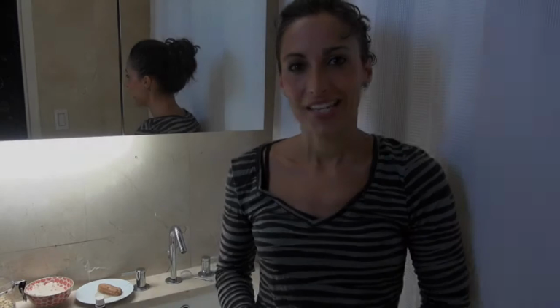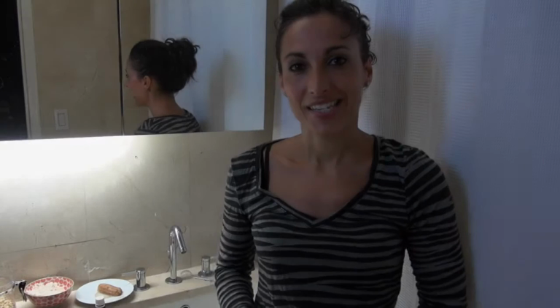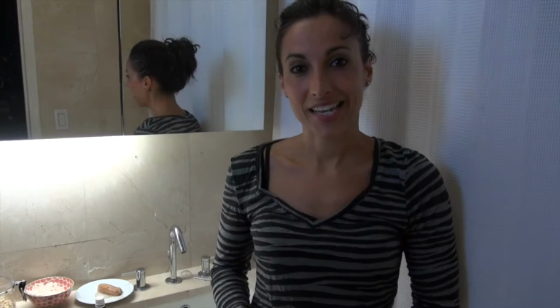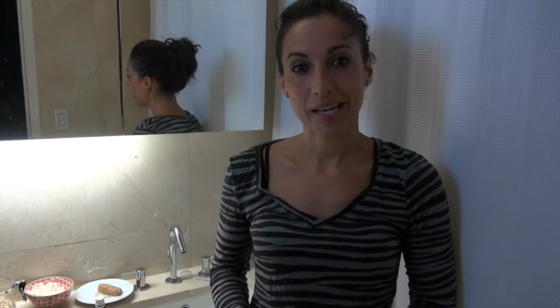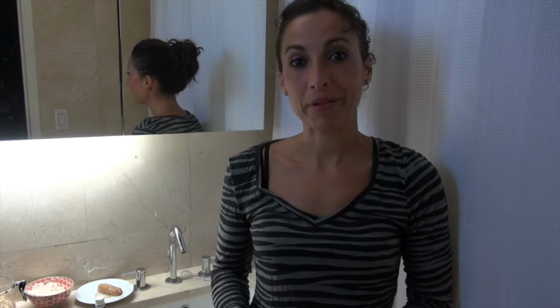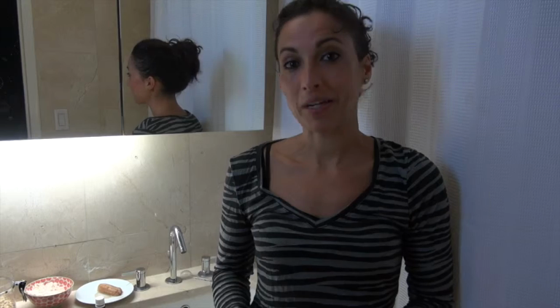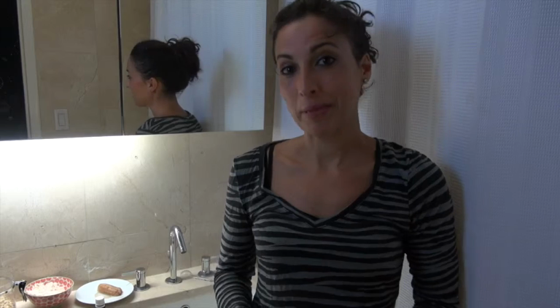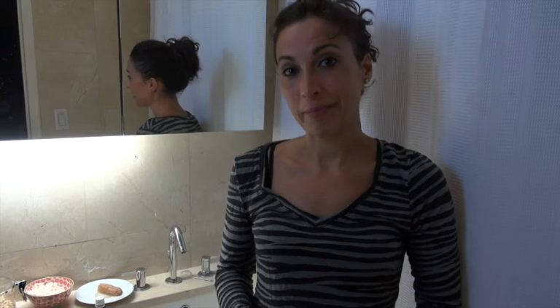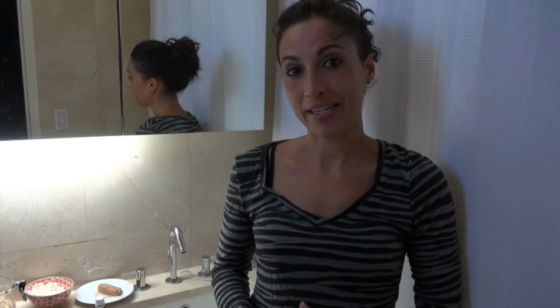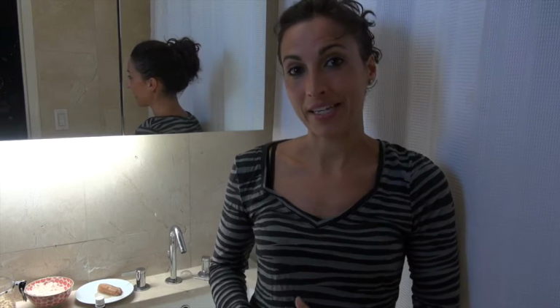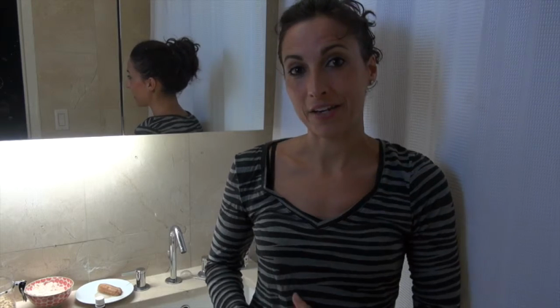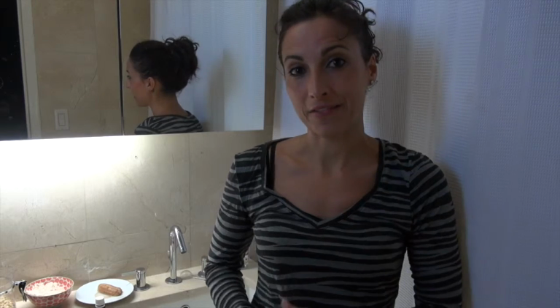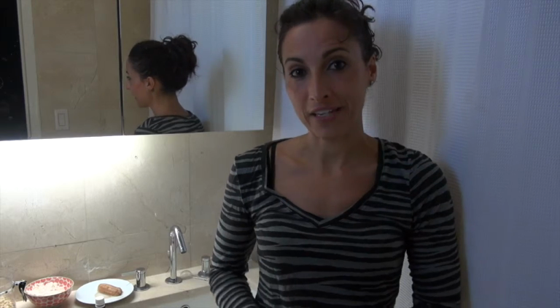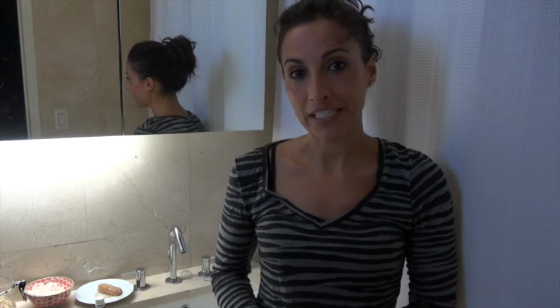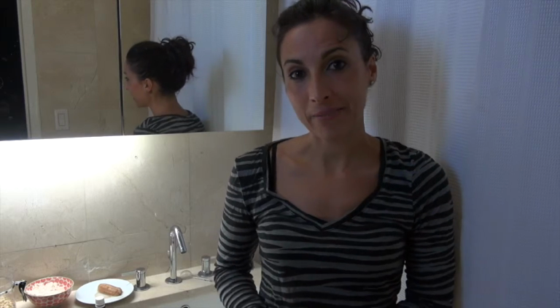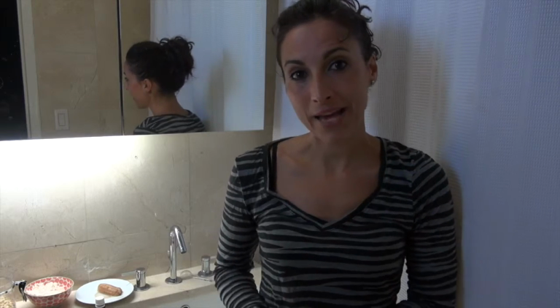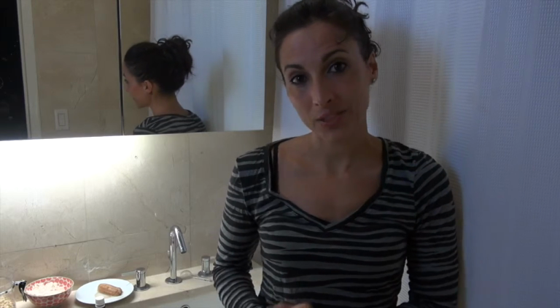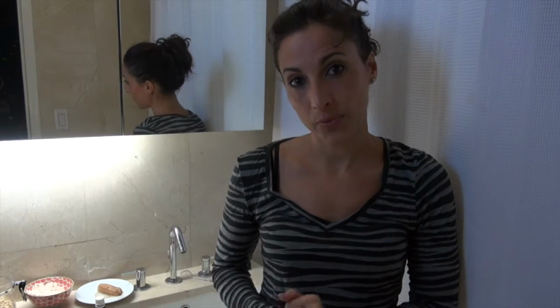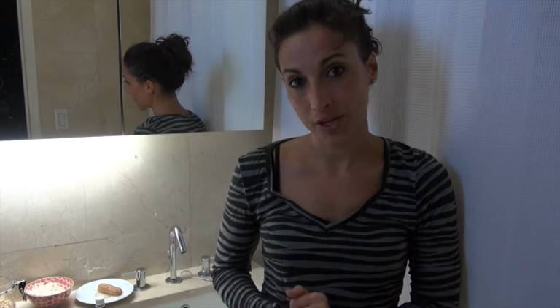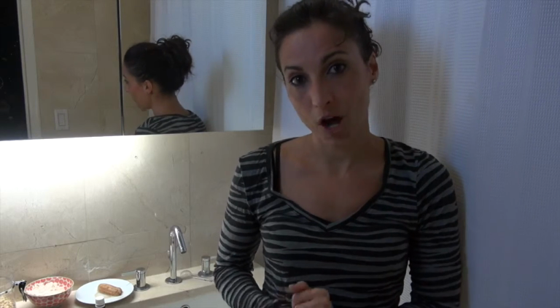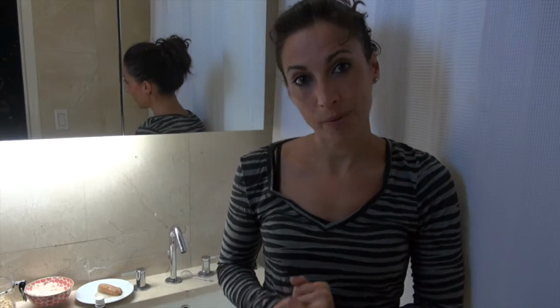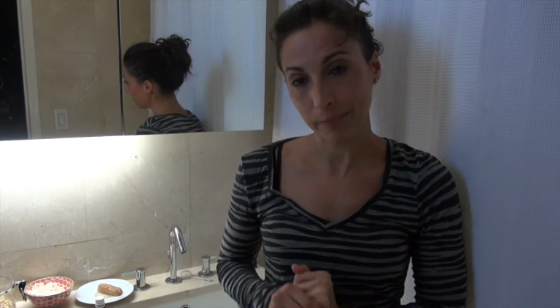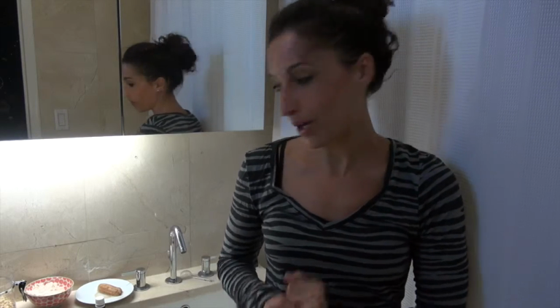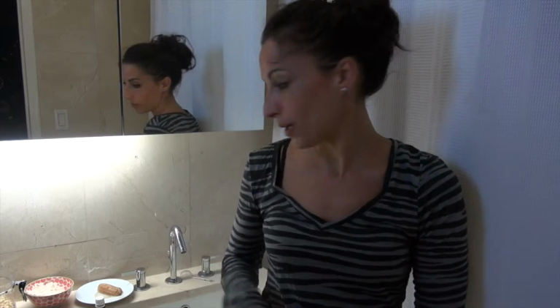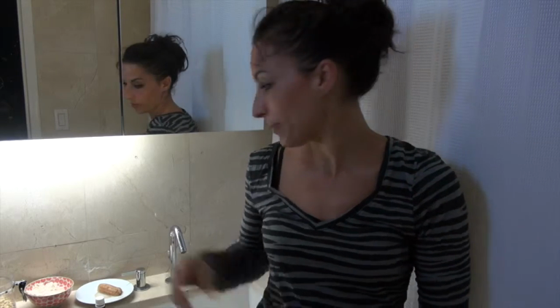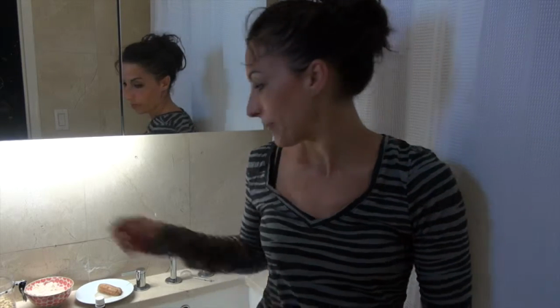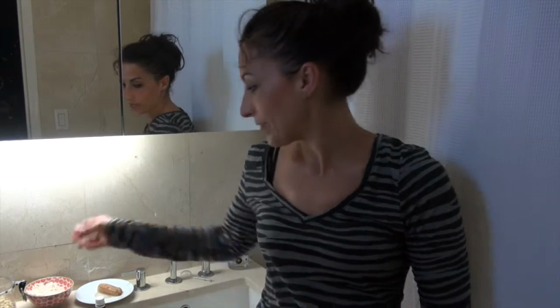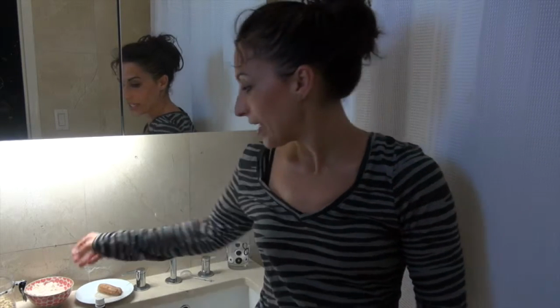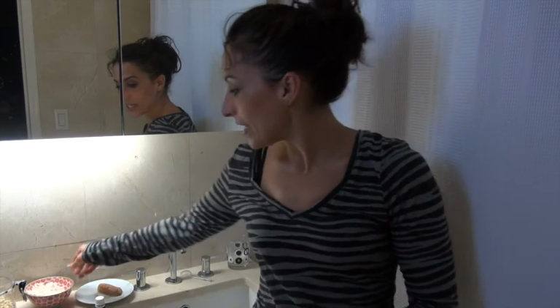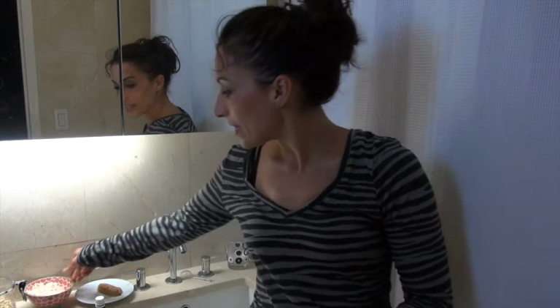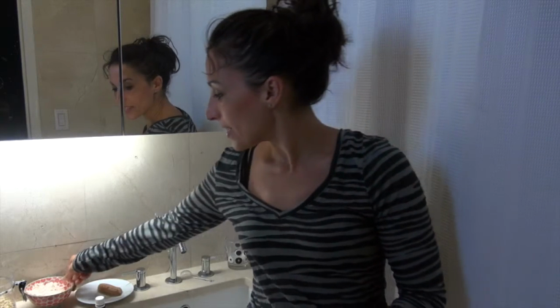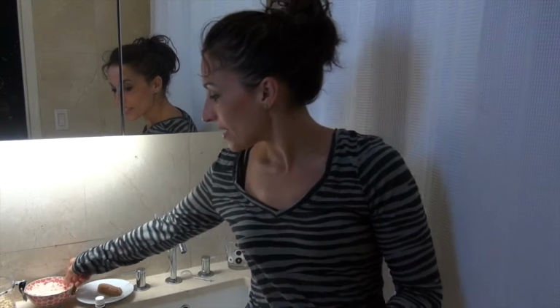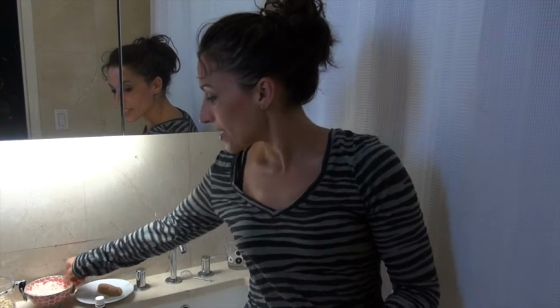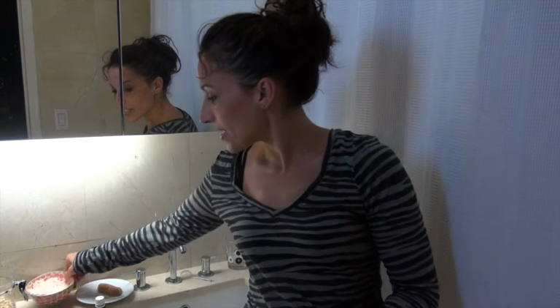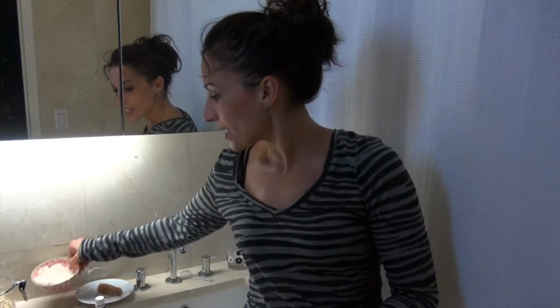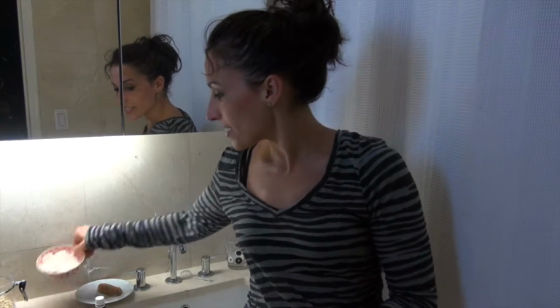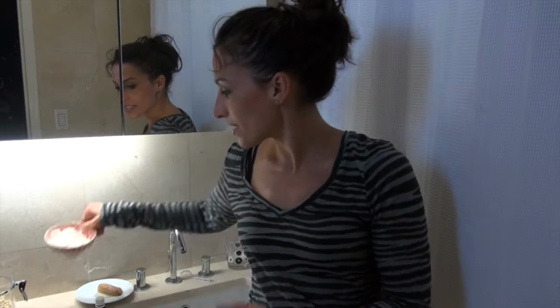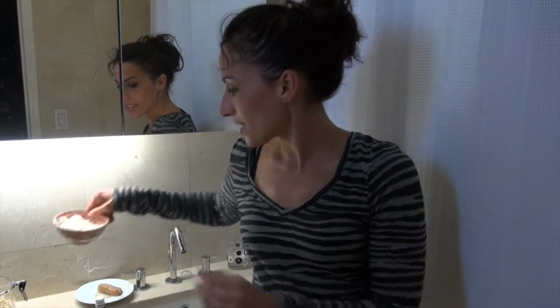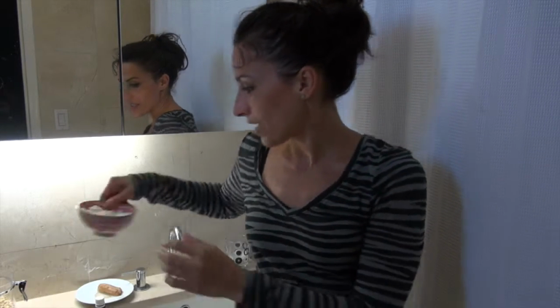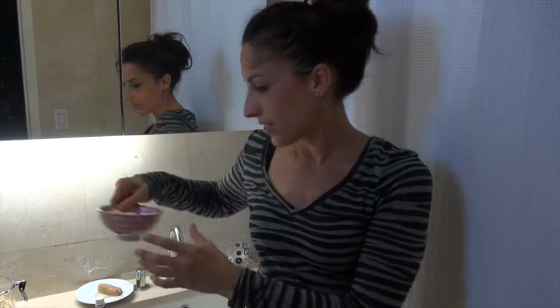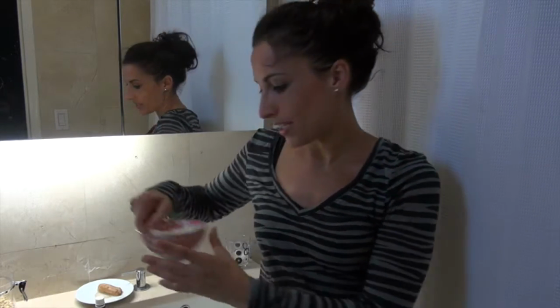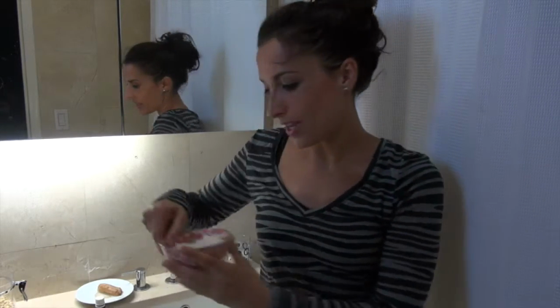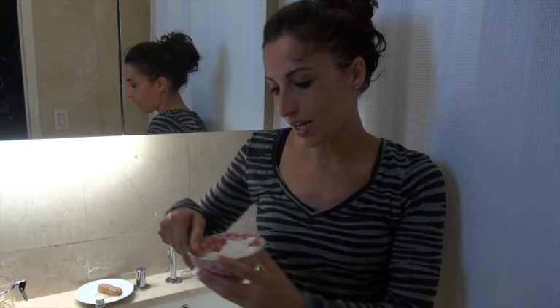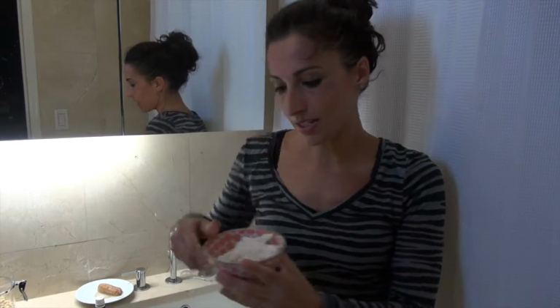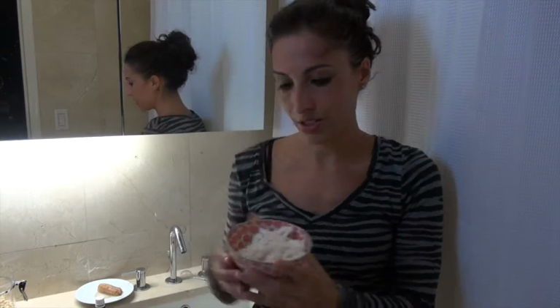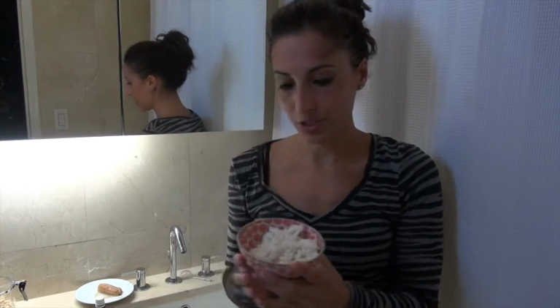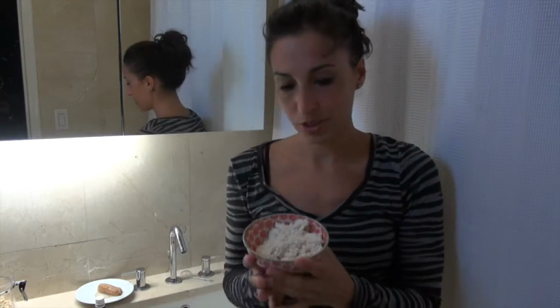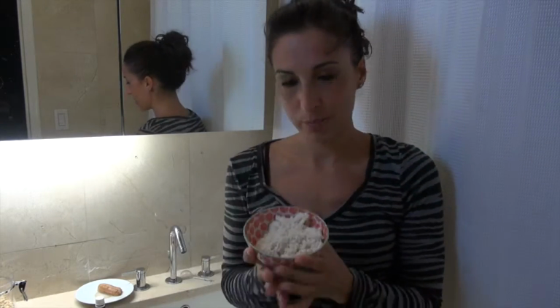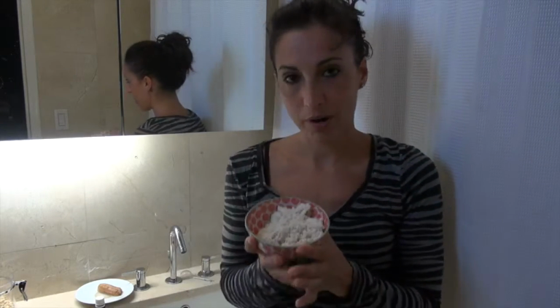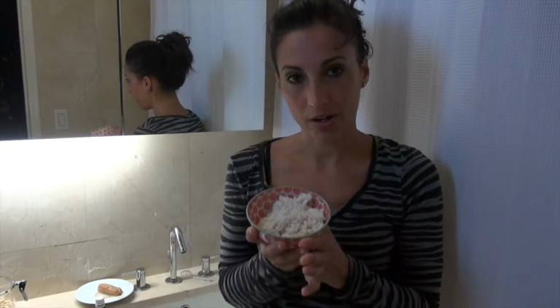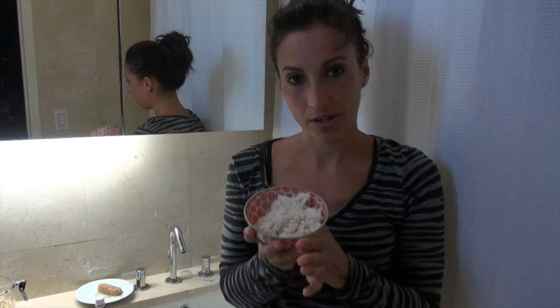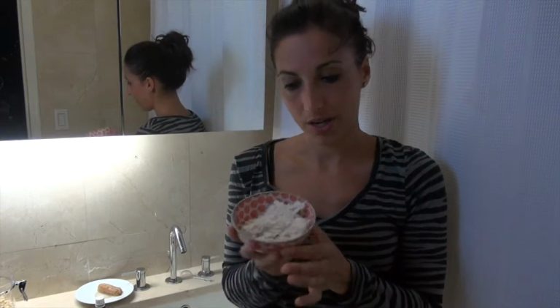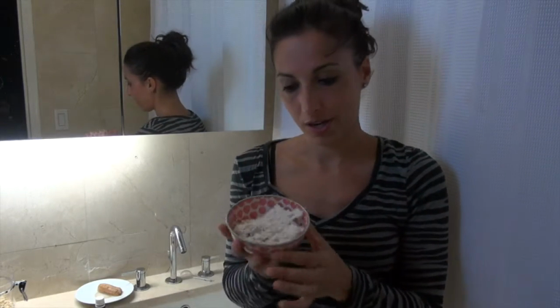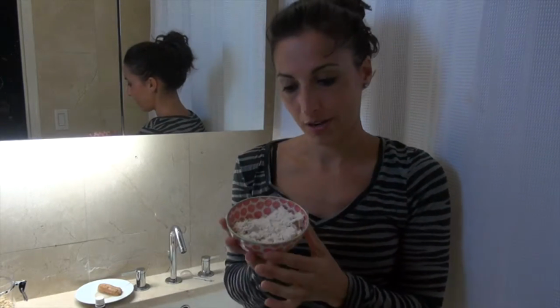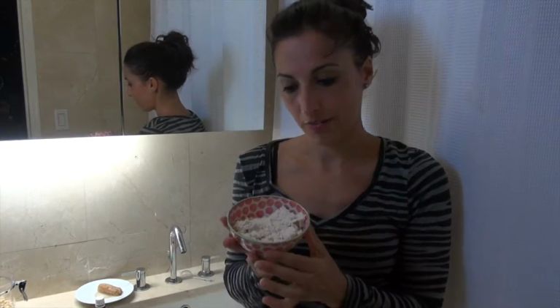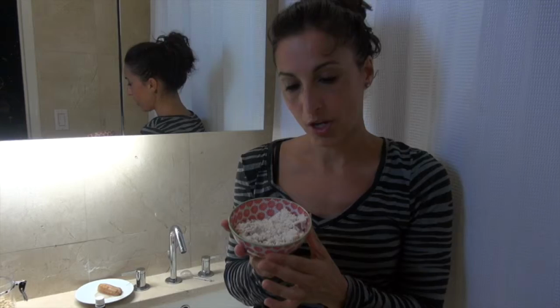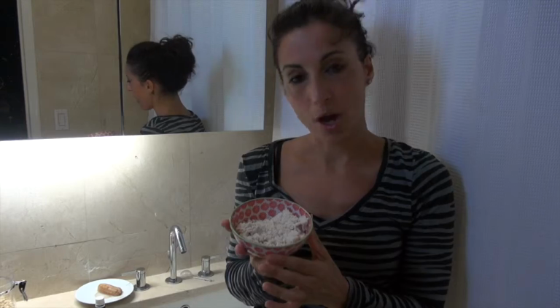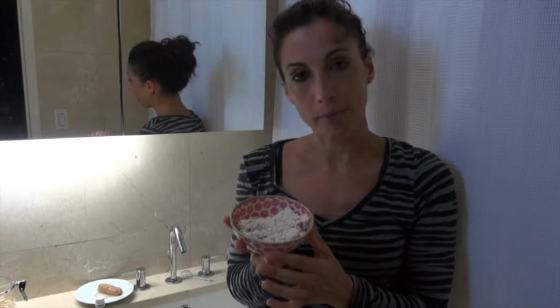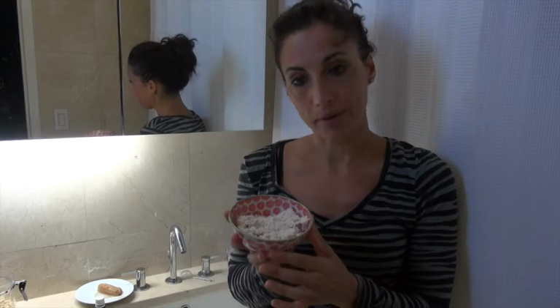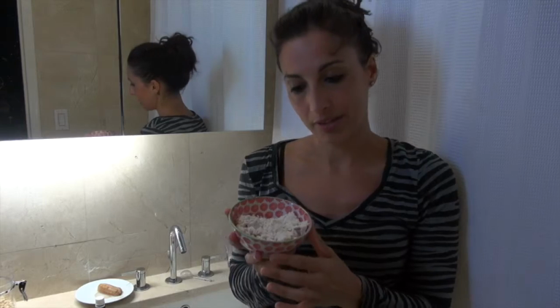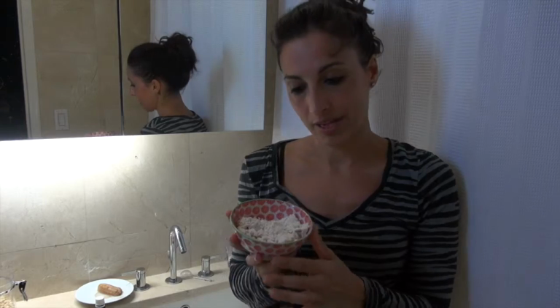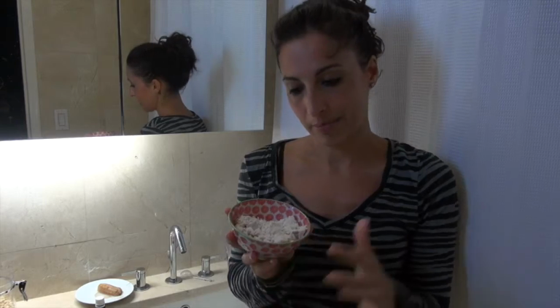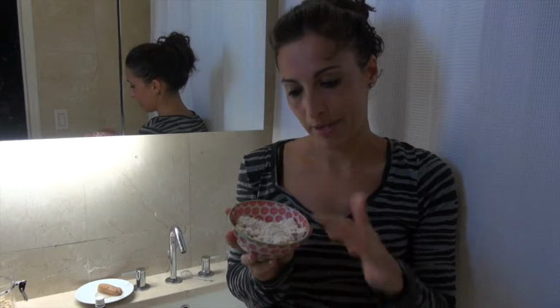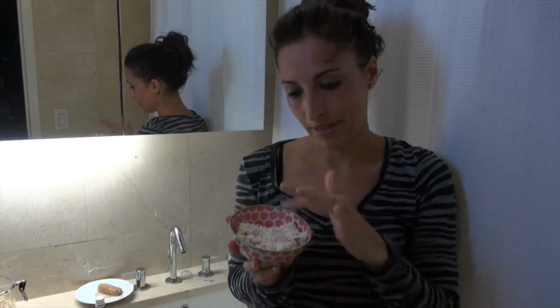Today I'm going to be making a face mask with almond pulp. This is the unused part of the almond milk that I made.